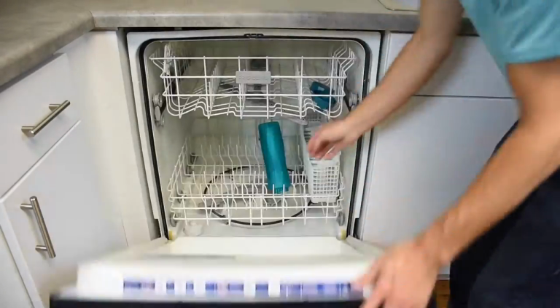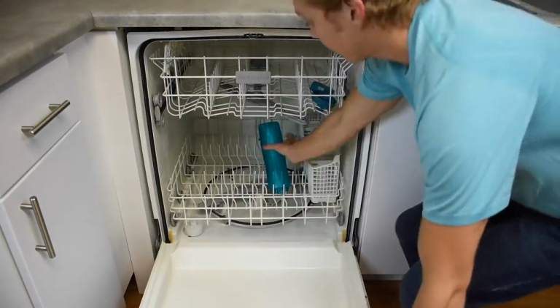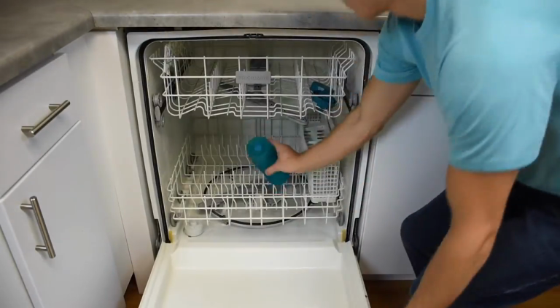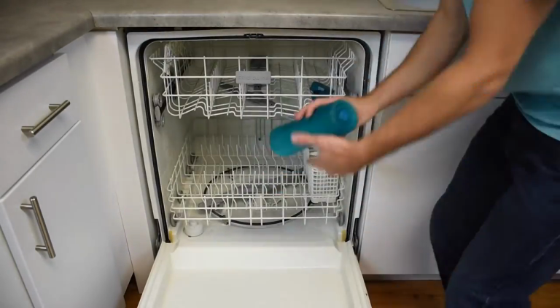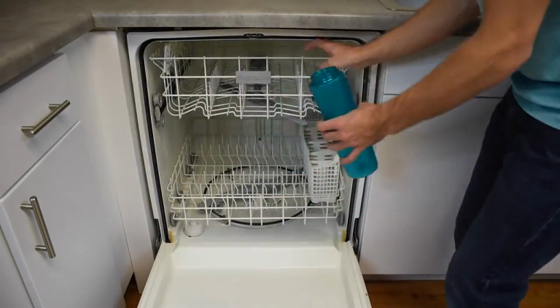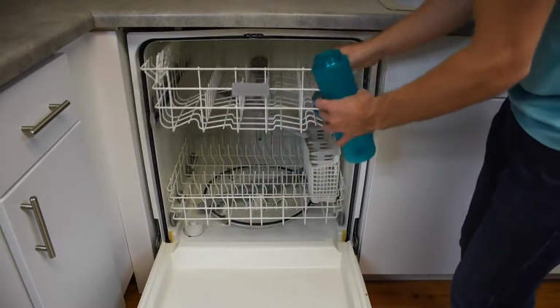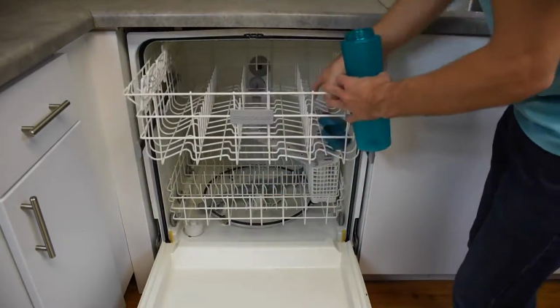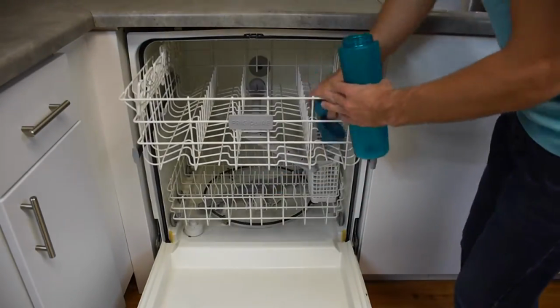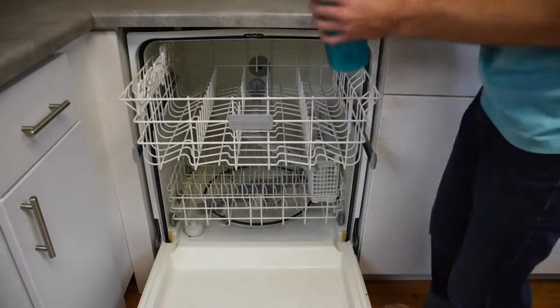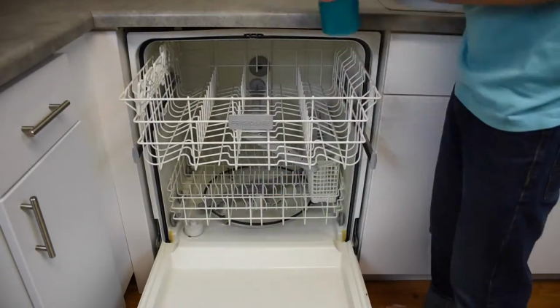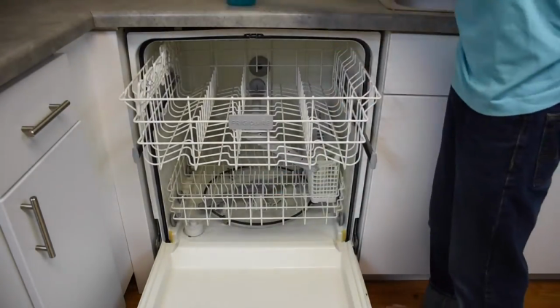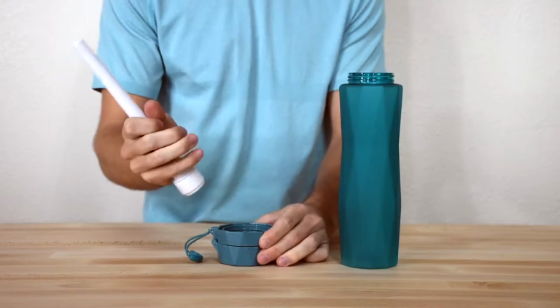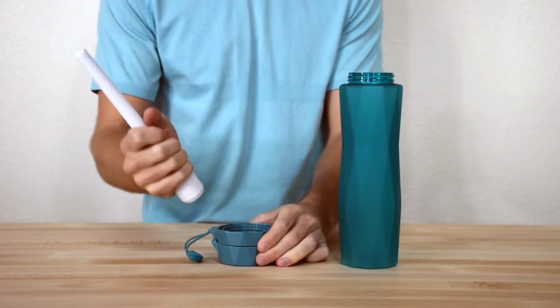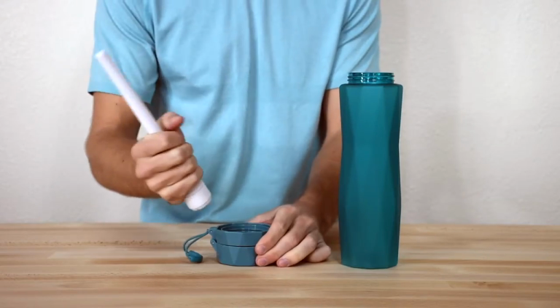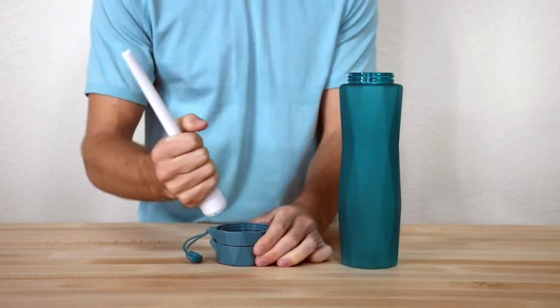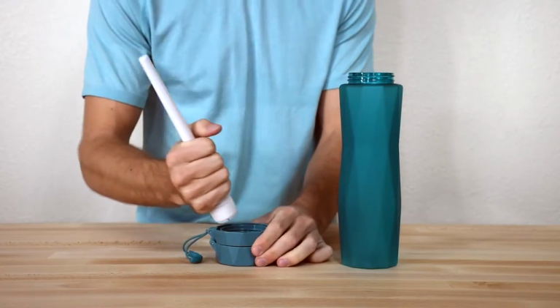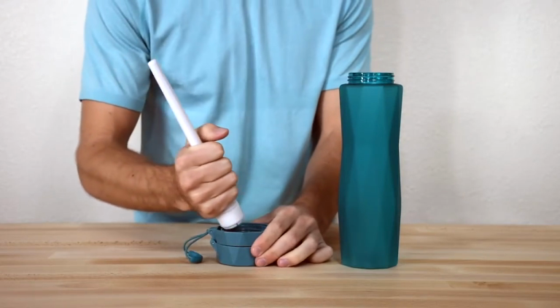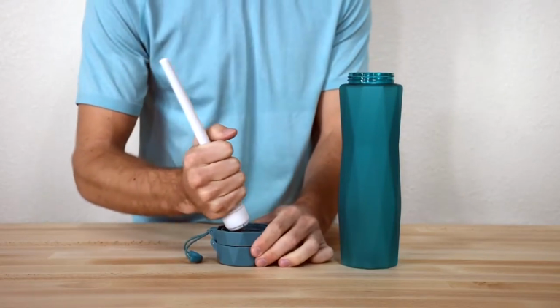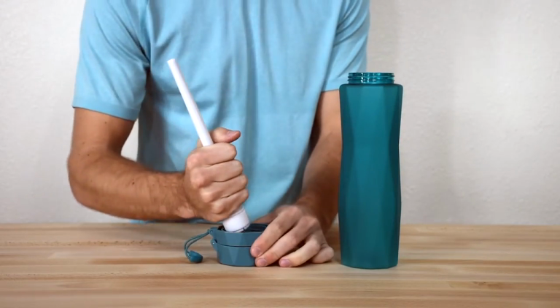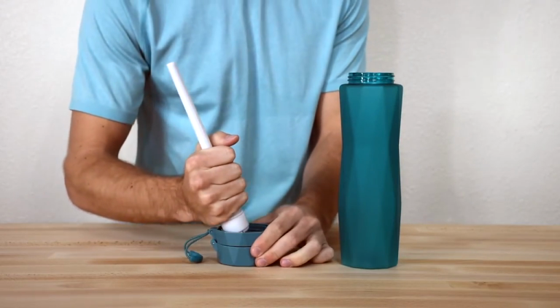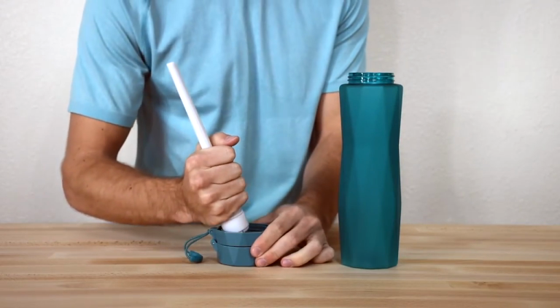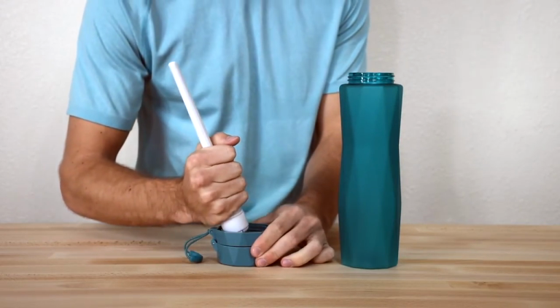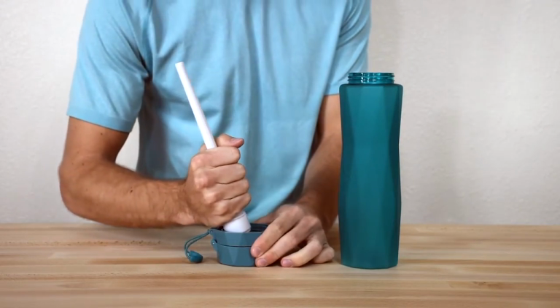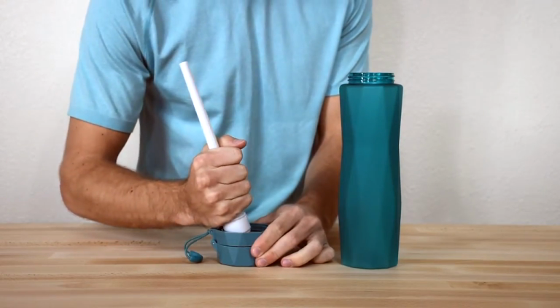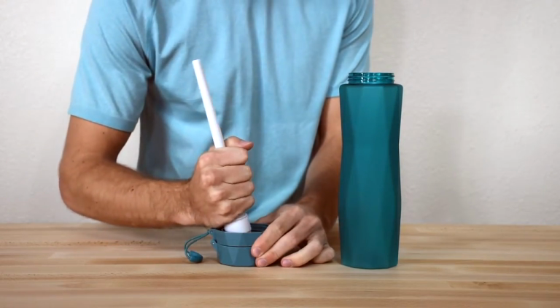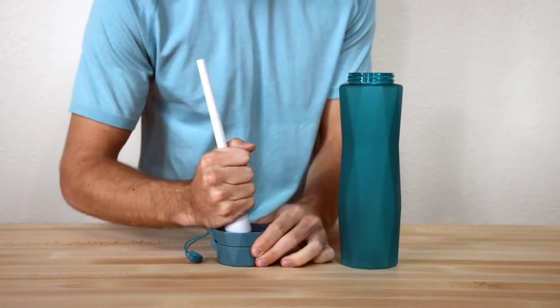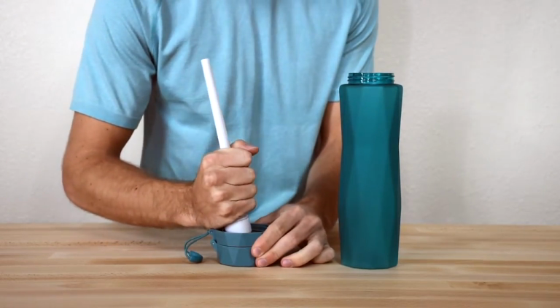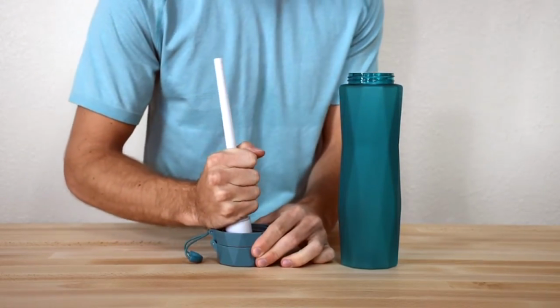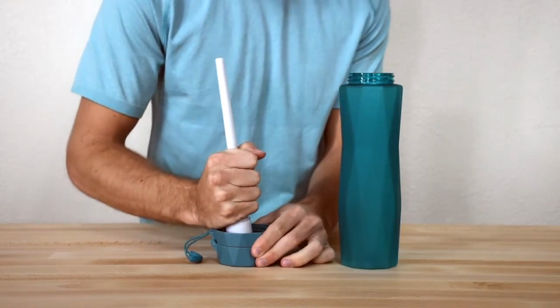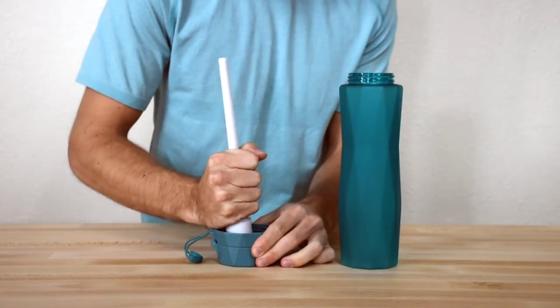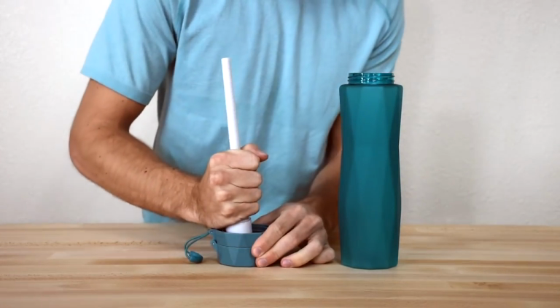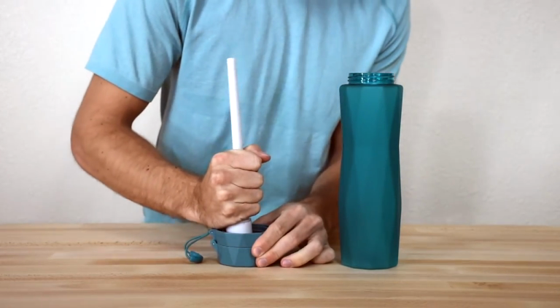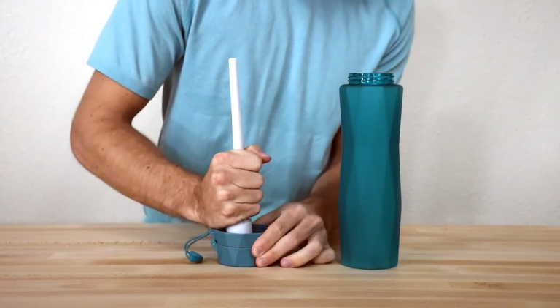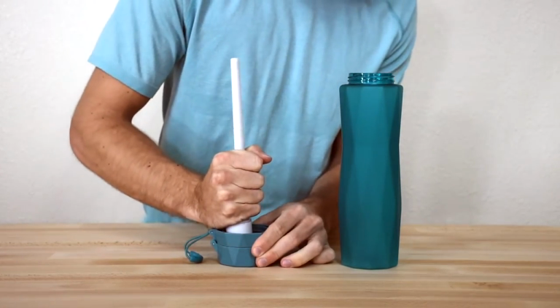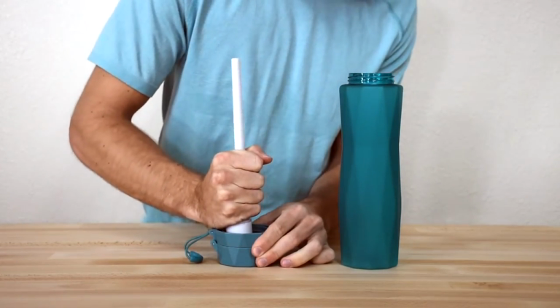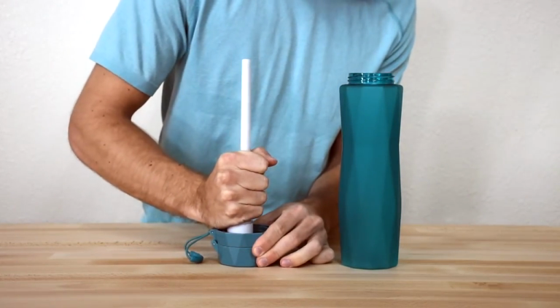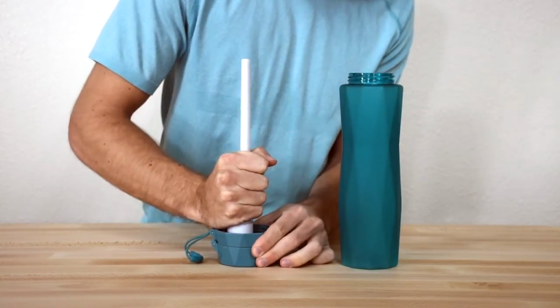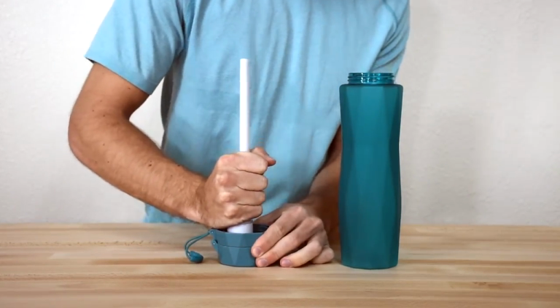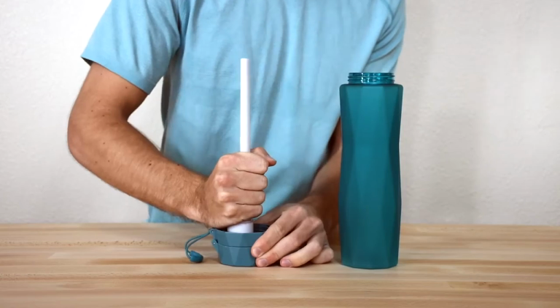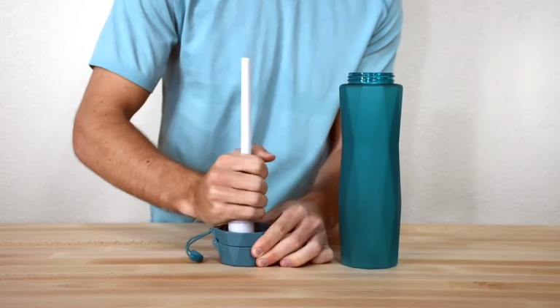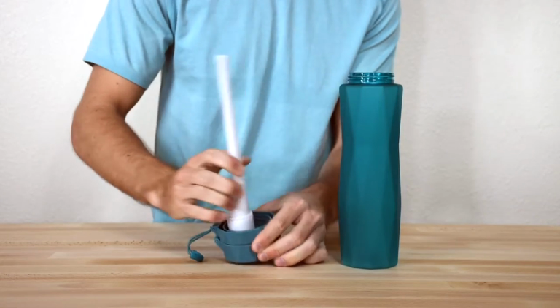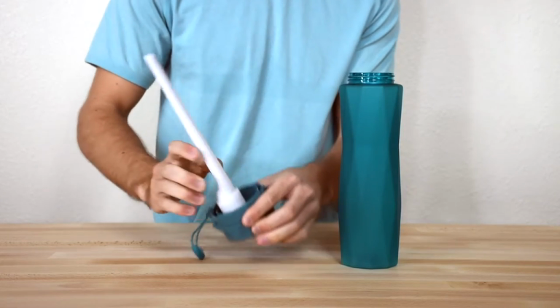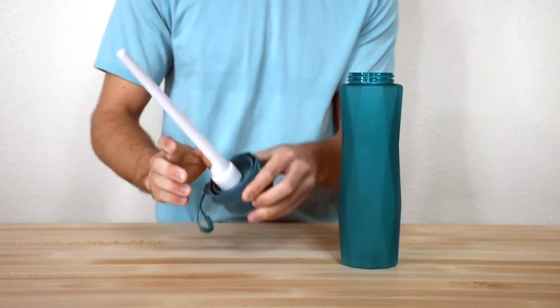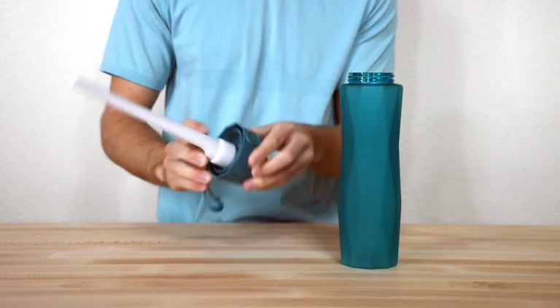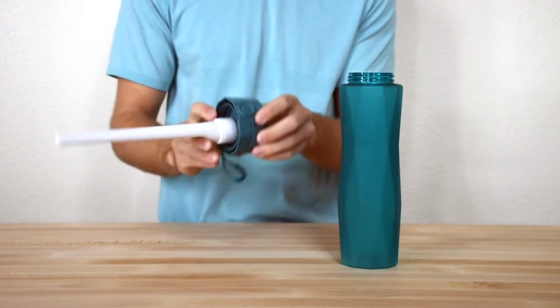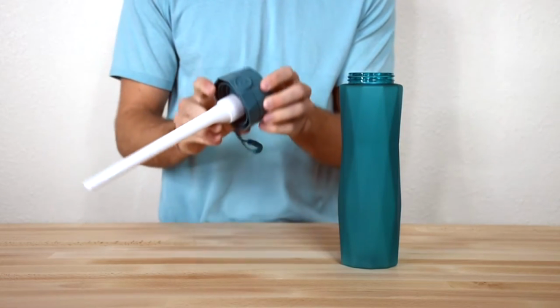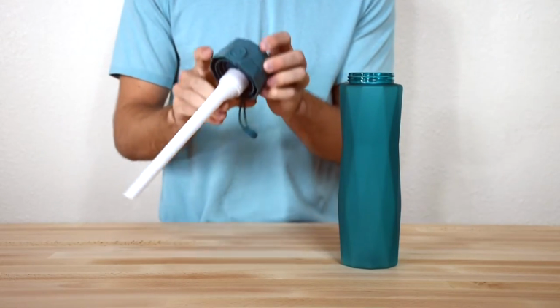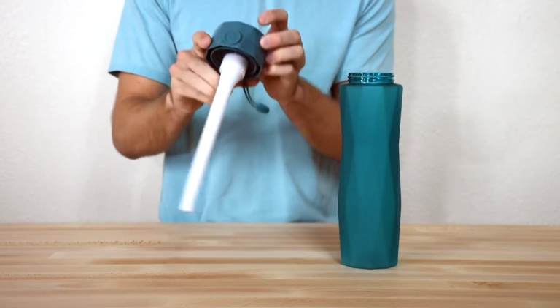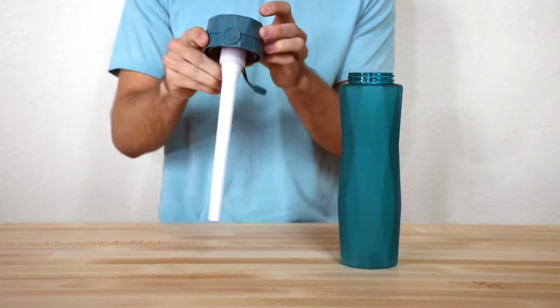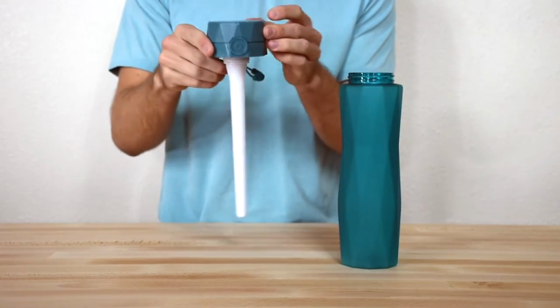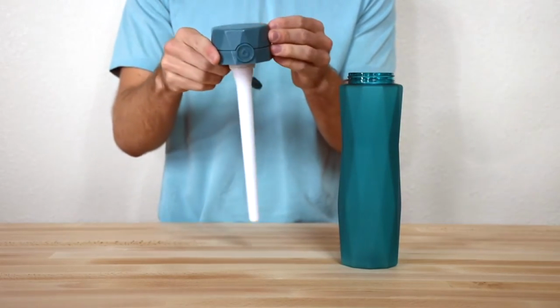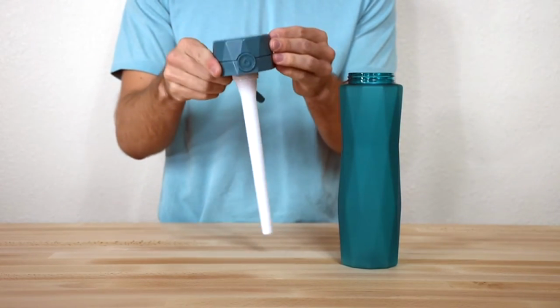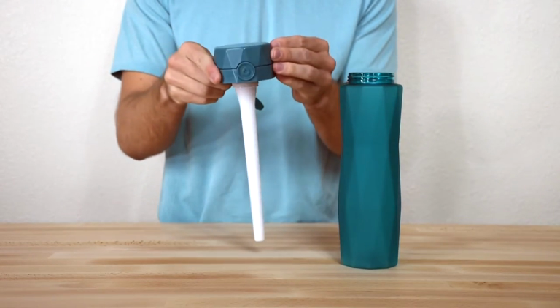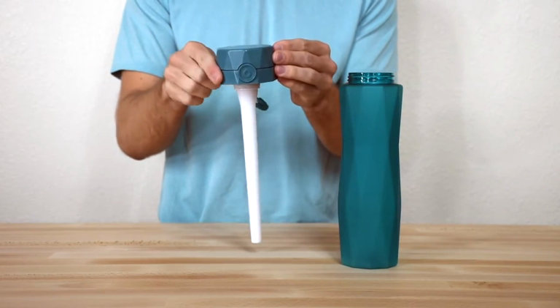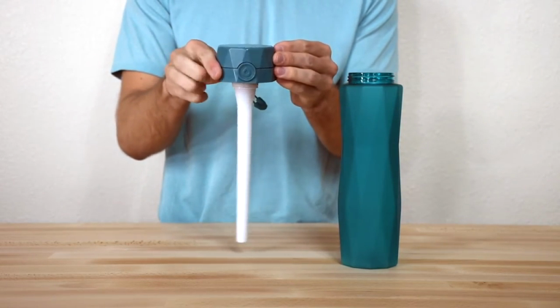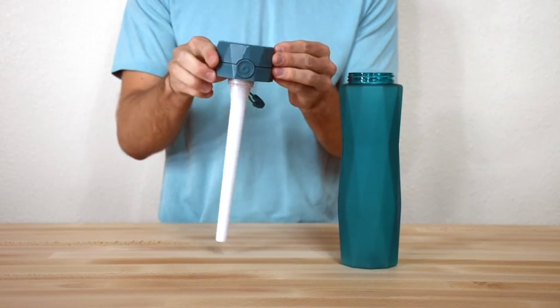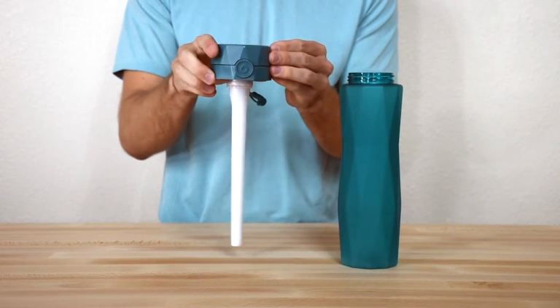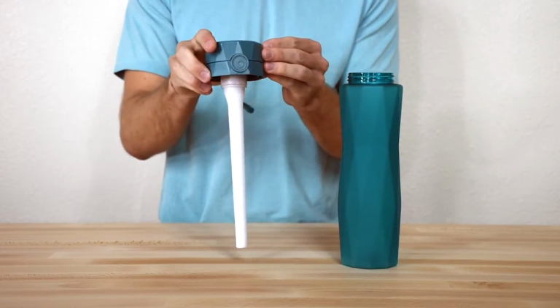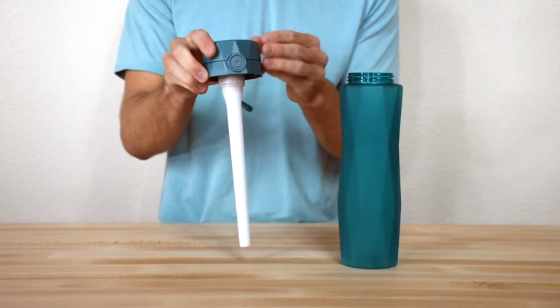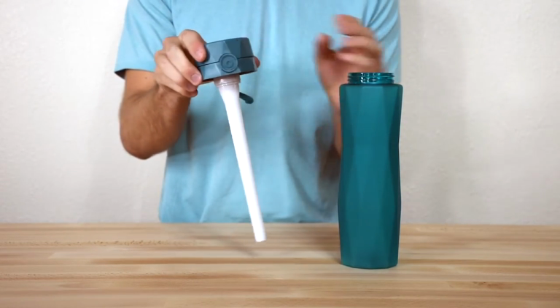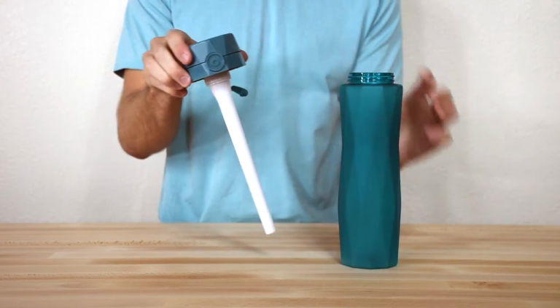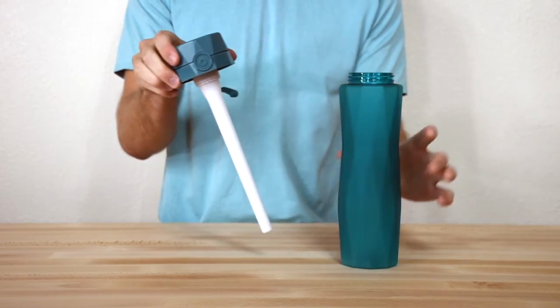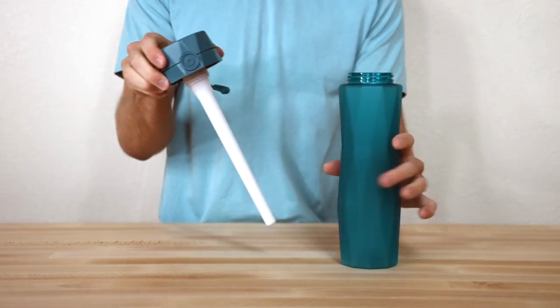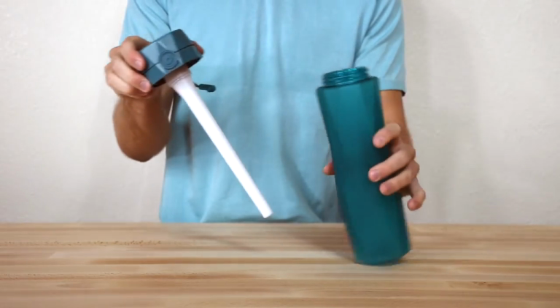When the bottle and lid are clean, just reattach the sensor stick to the lid of the bottle, then screw the lid on the bottle and you're good to go.